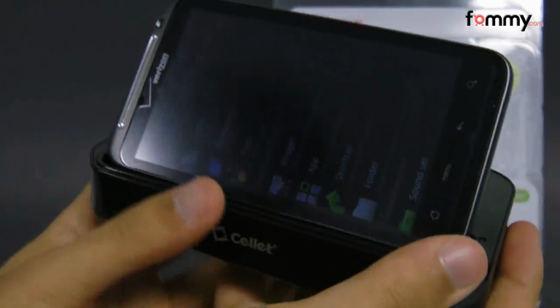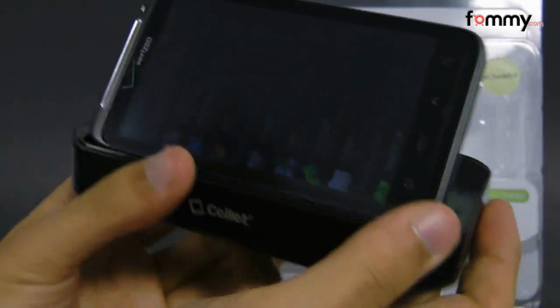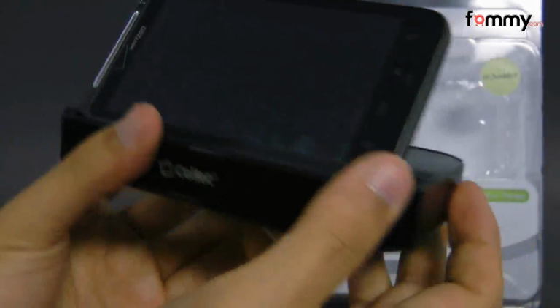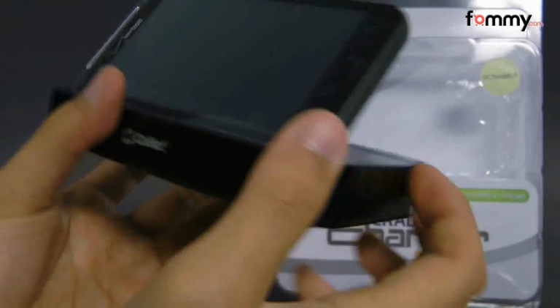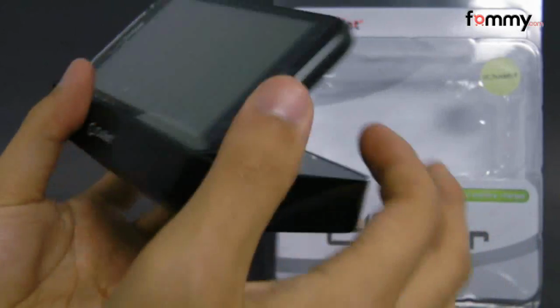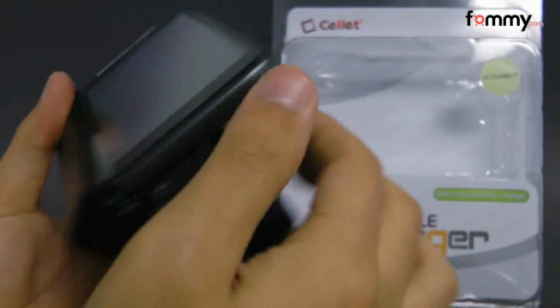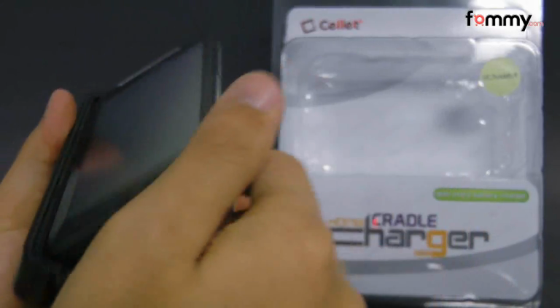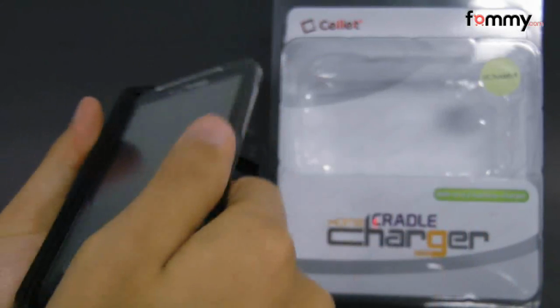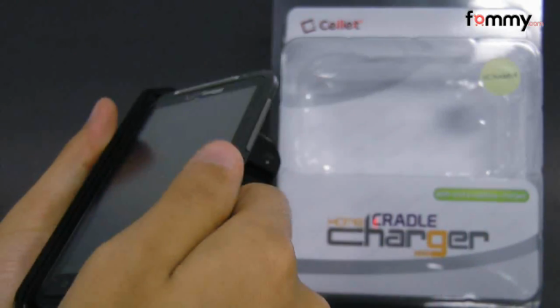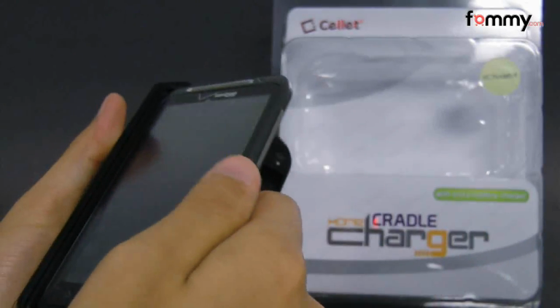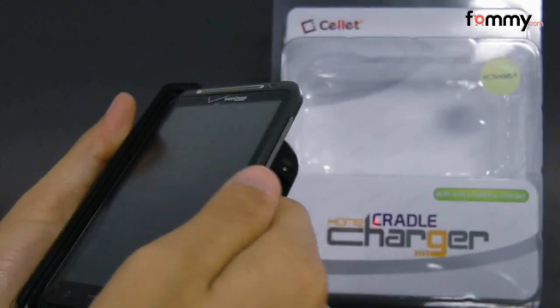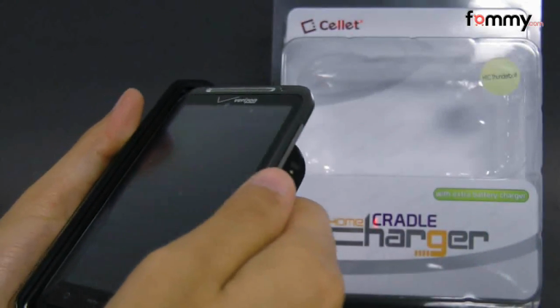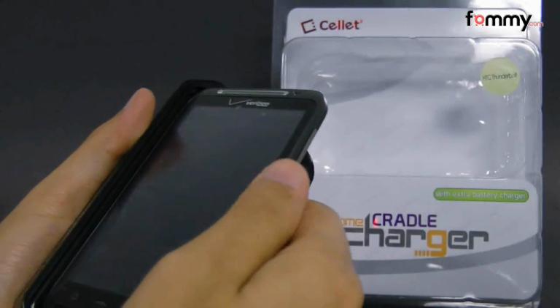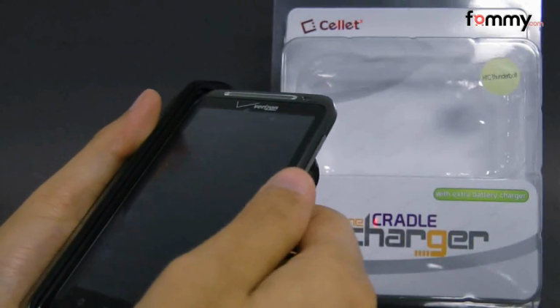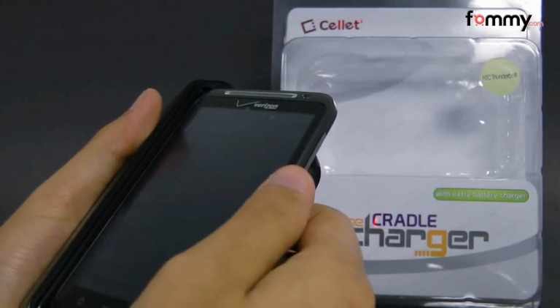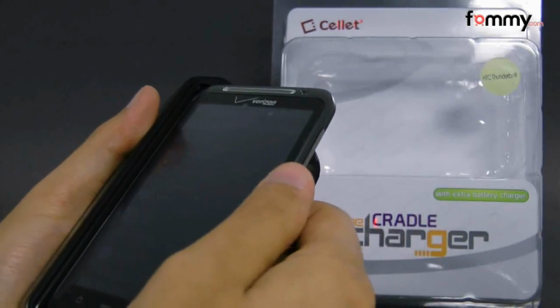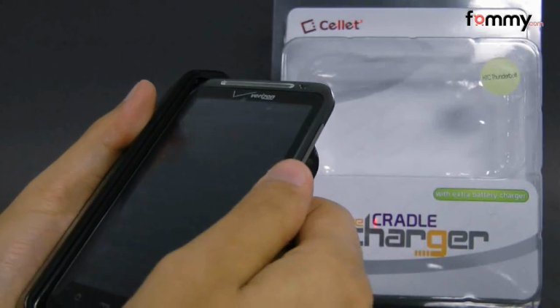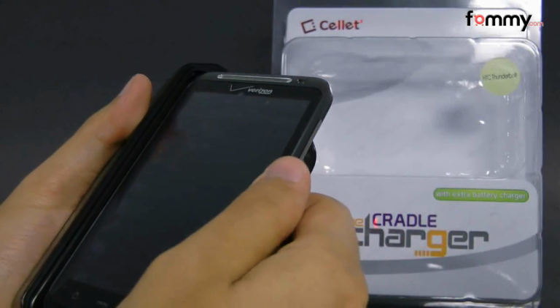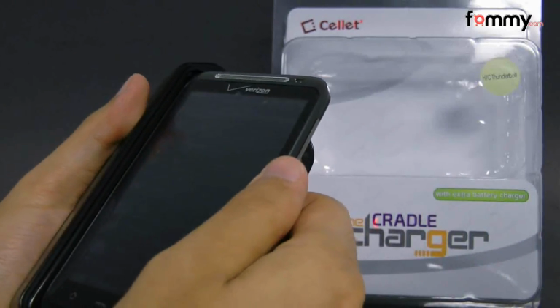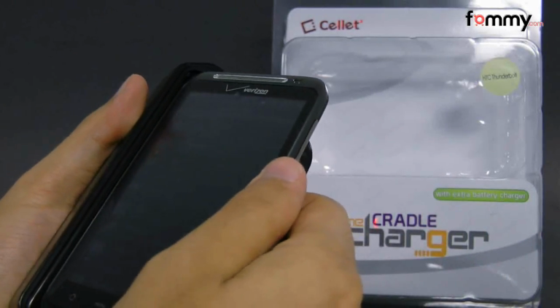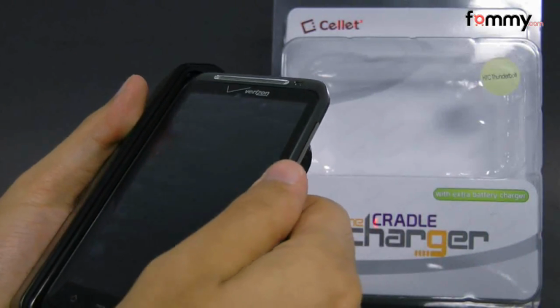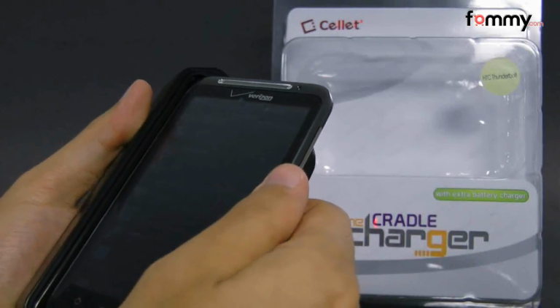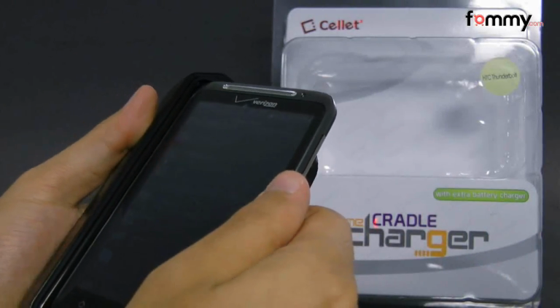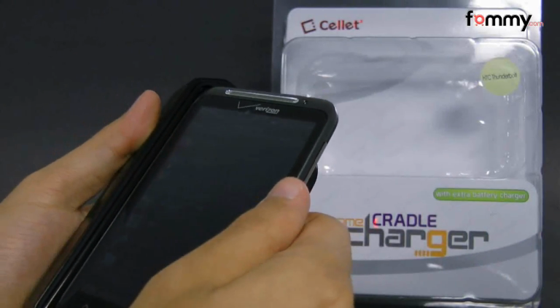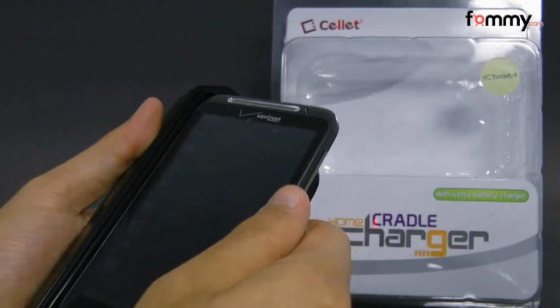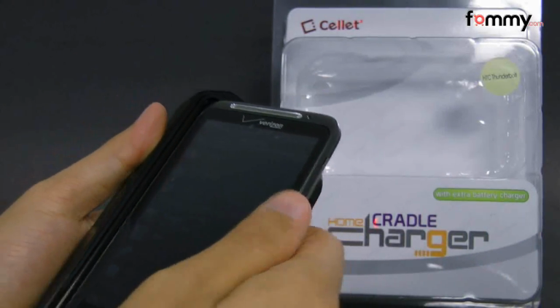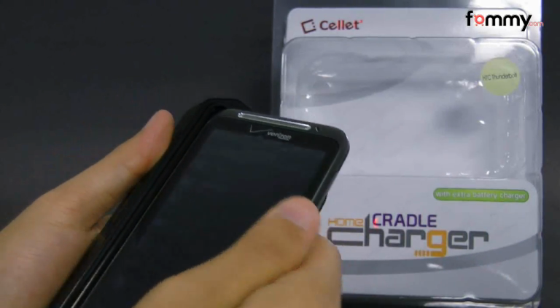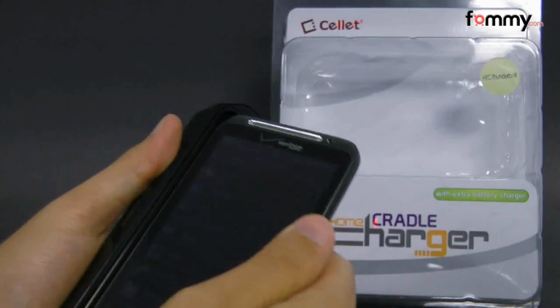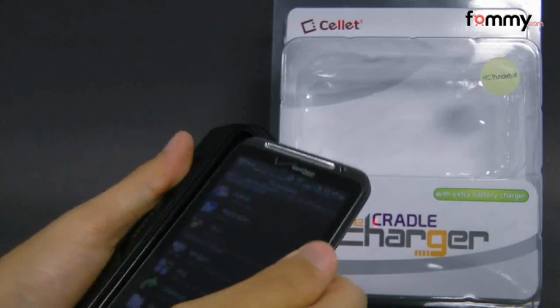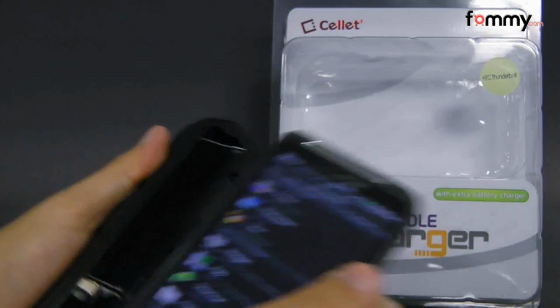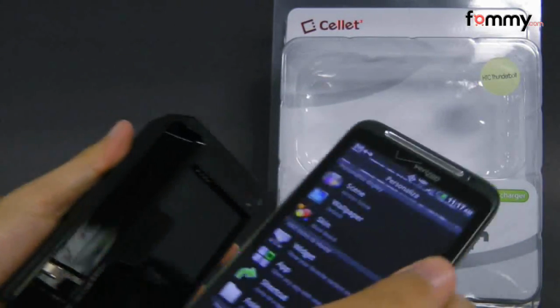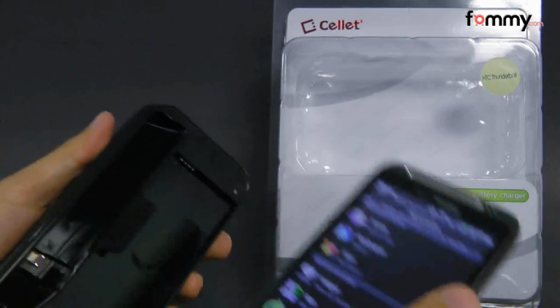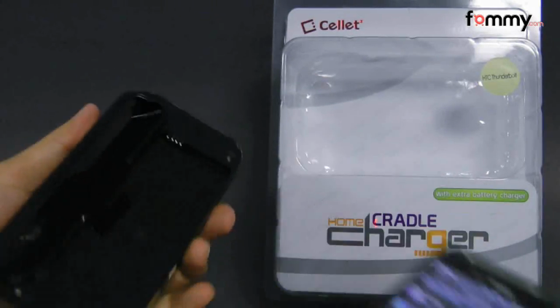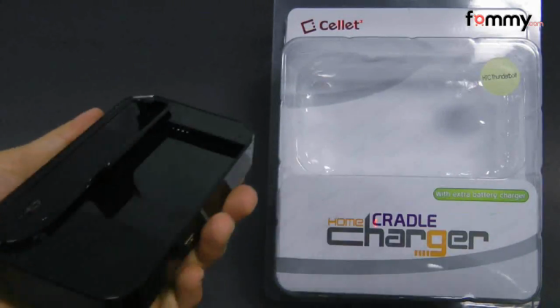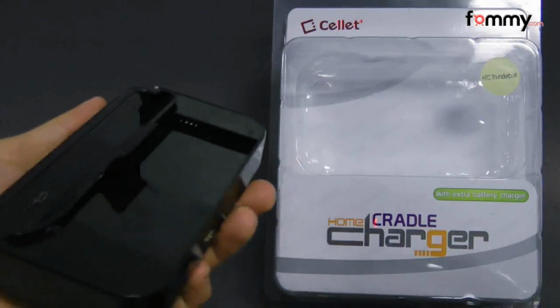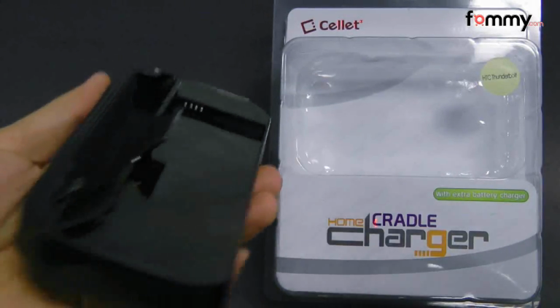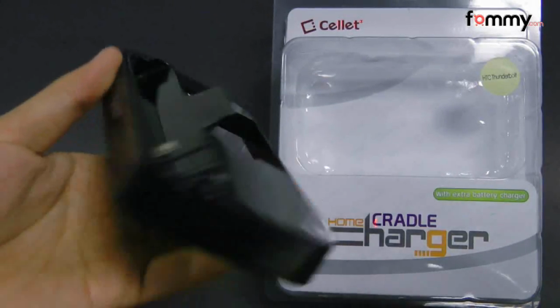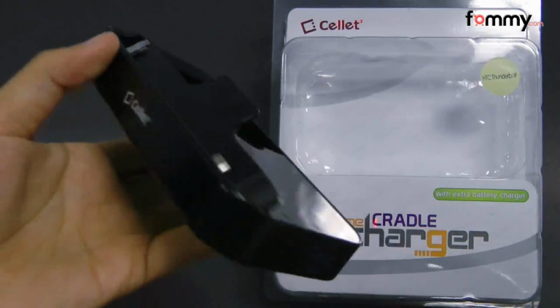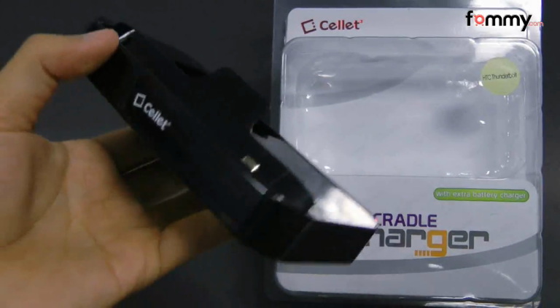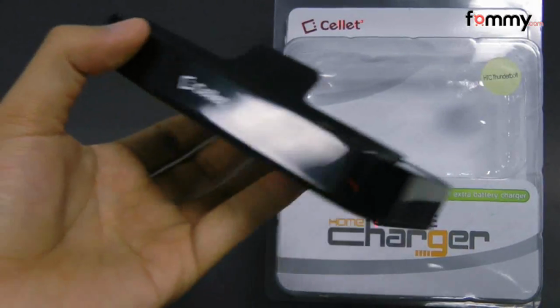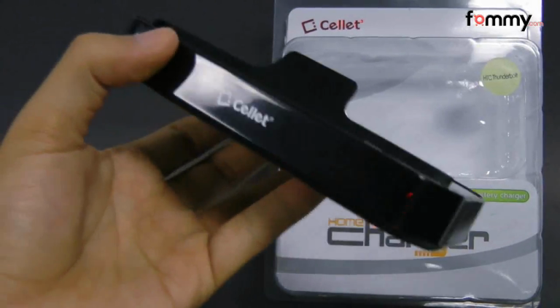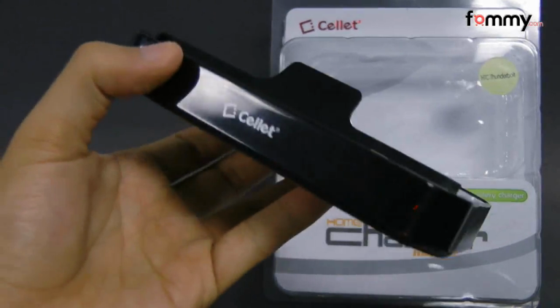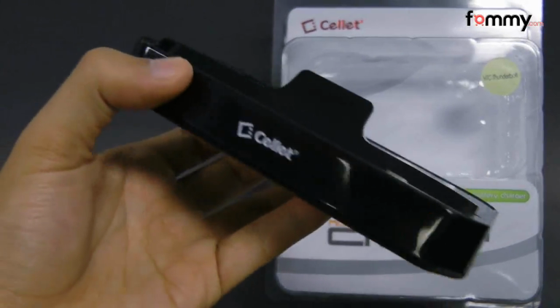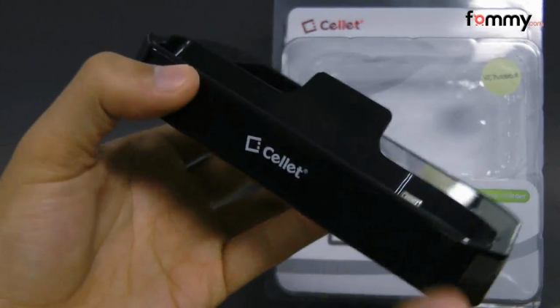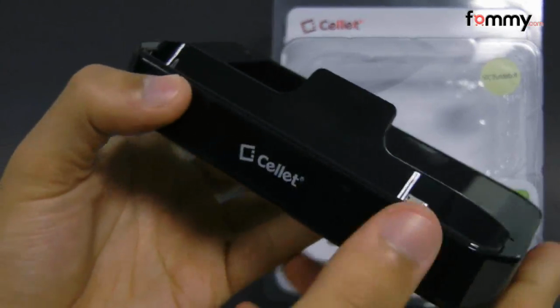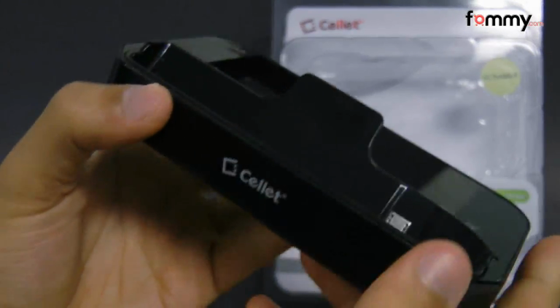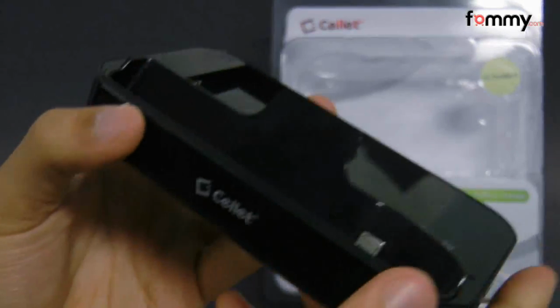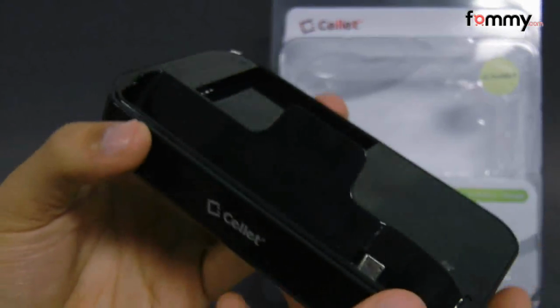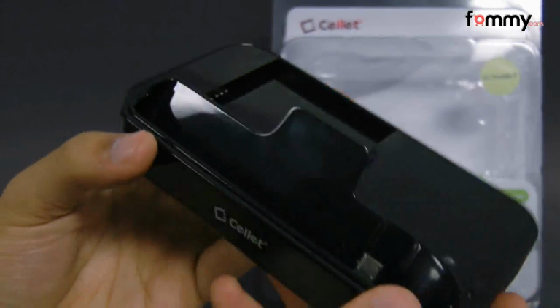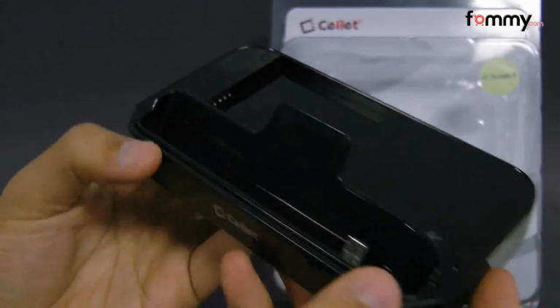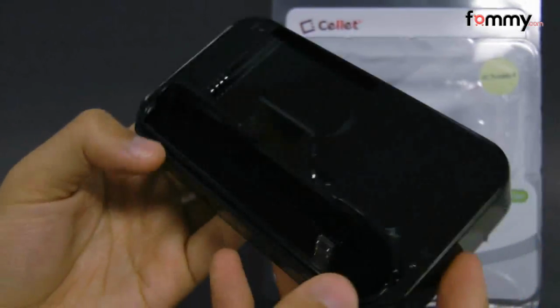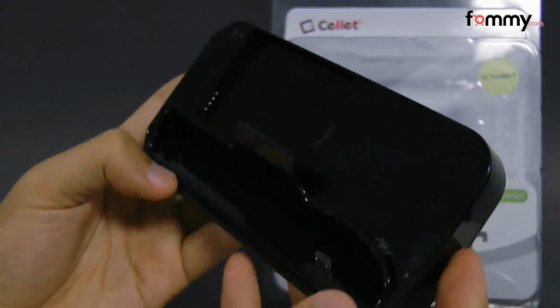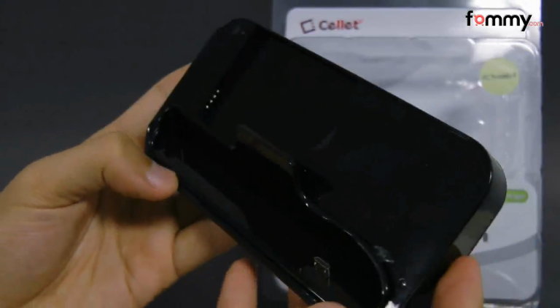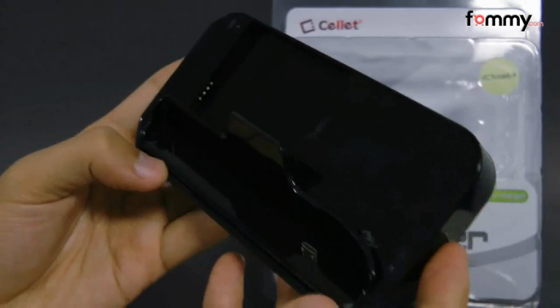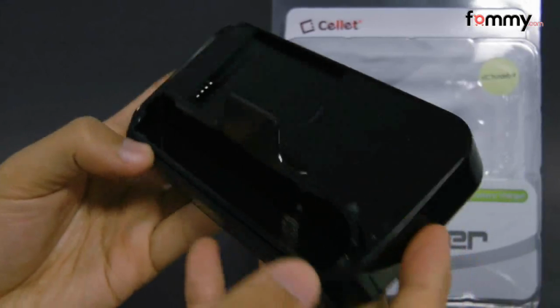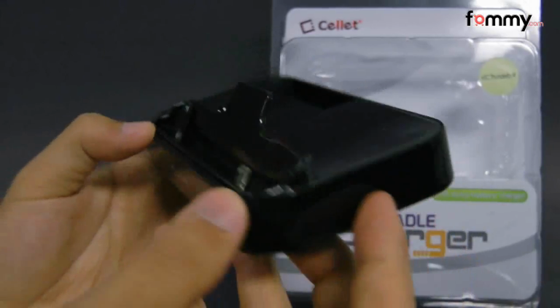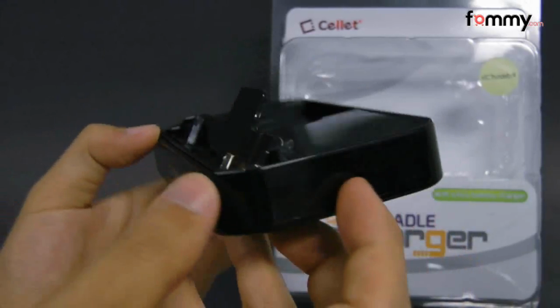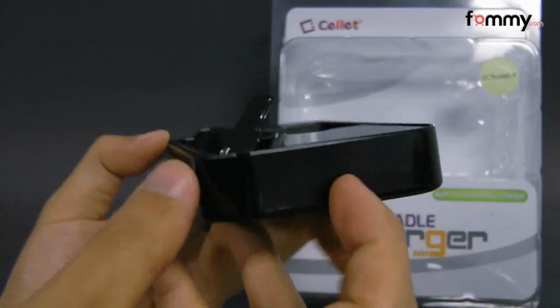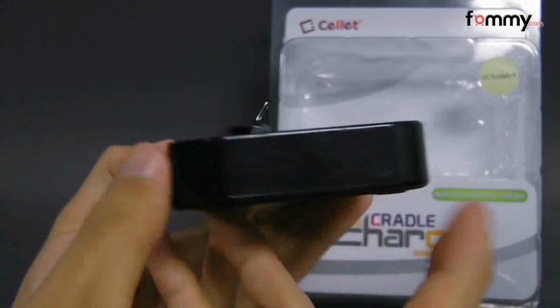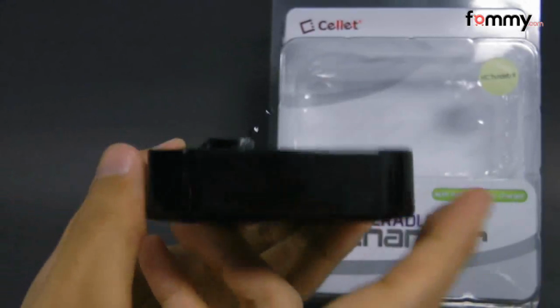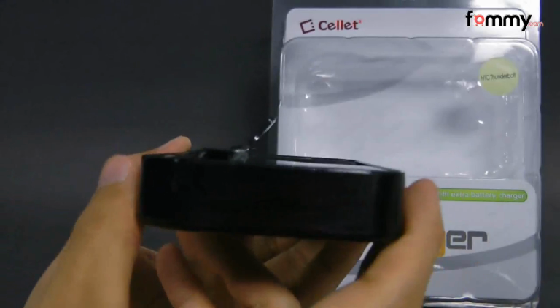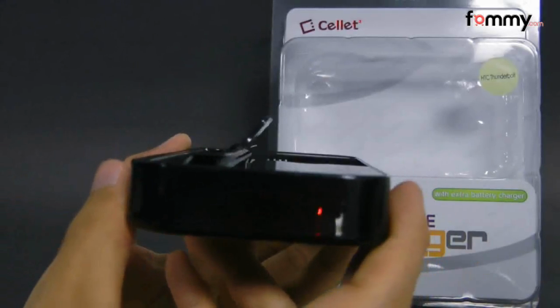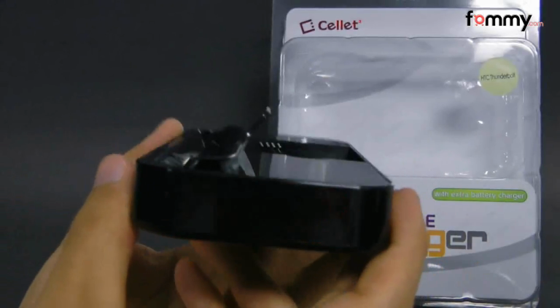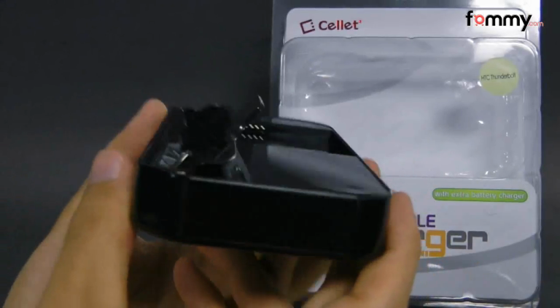The cradle itself is made with a high gloss plastic so it's pretty lightweight and it's pretty compact as well.